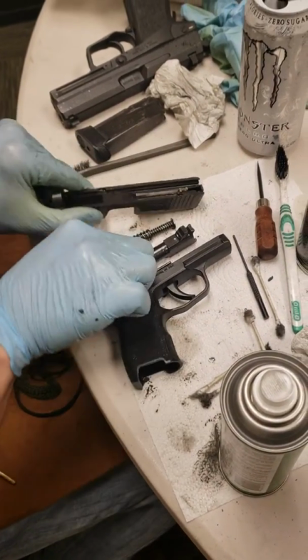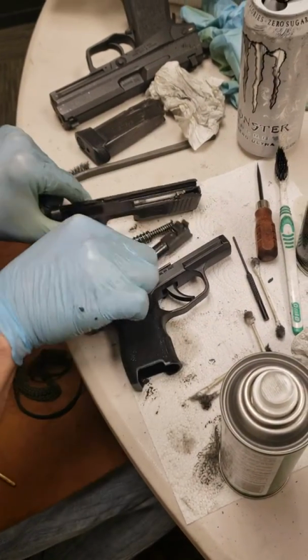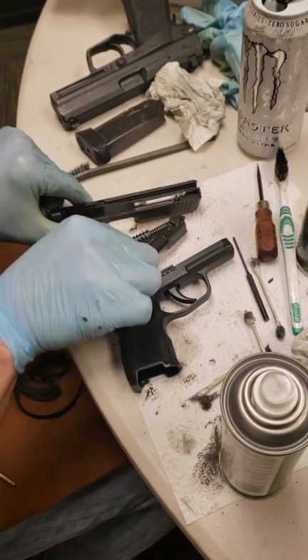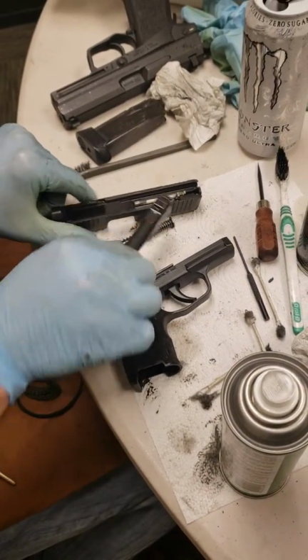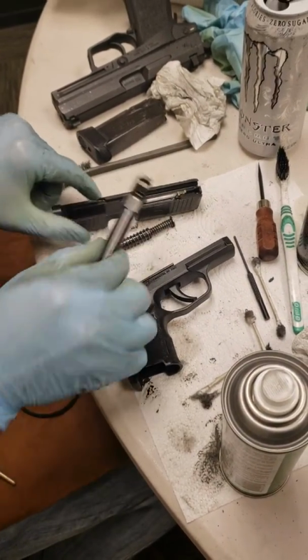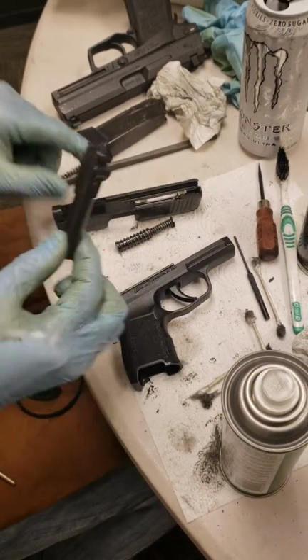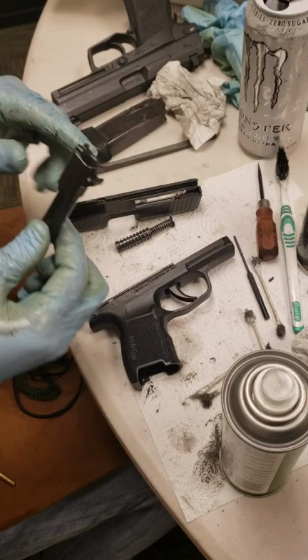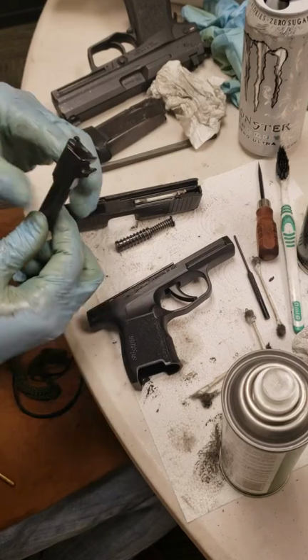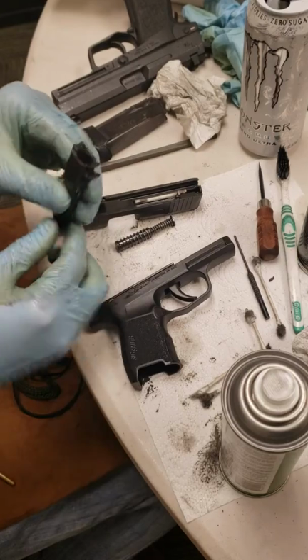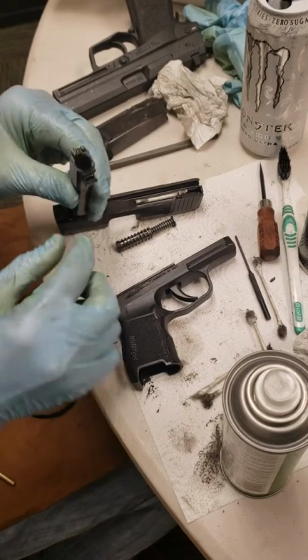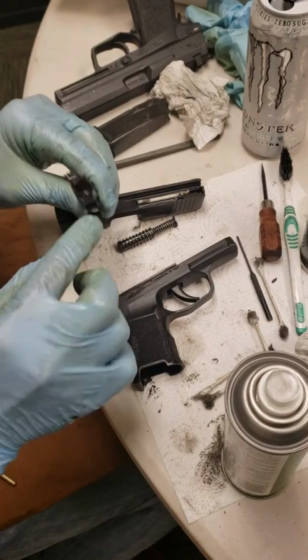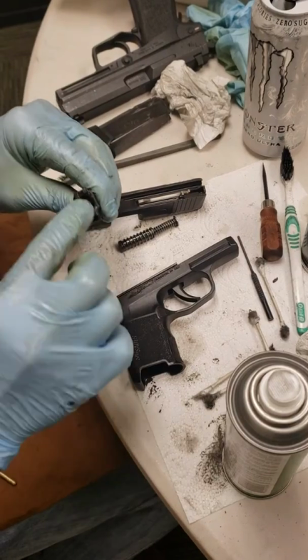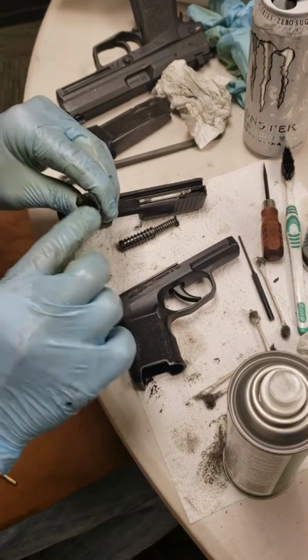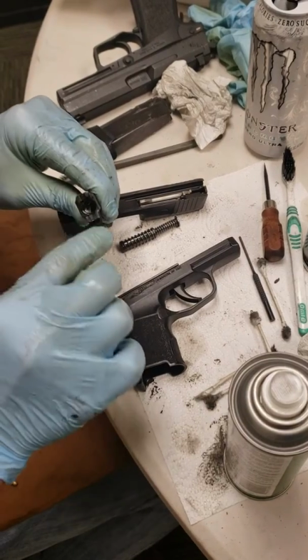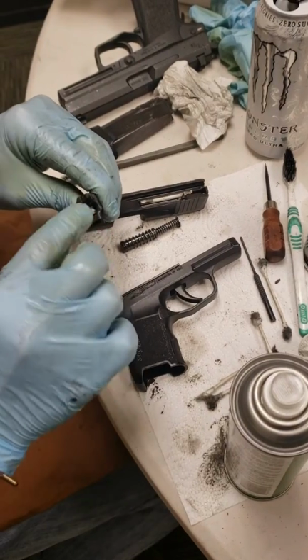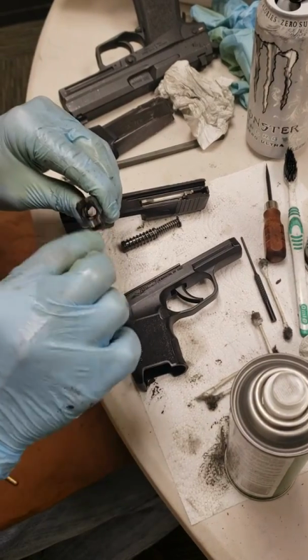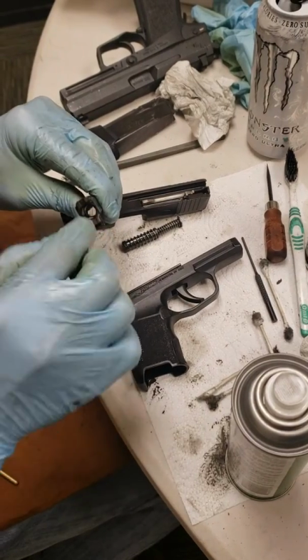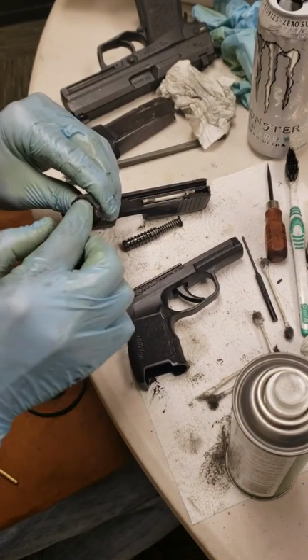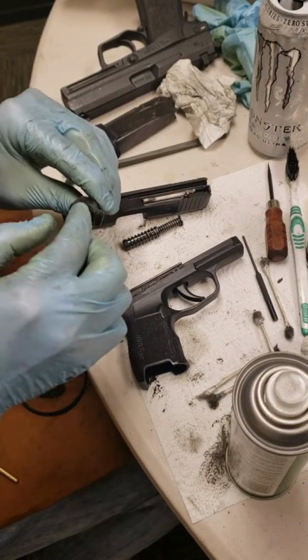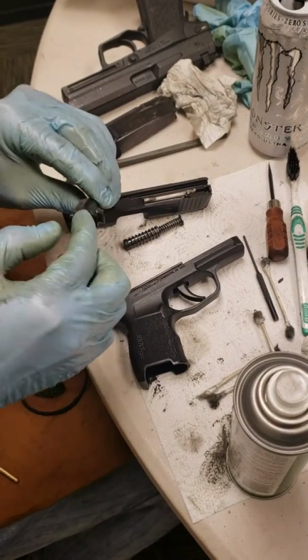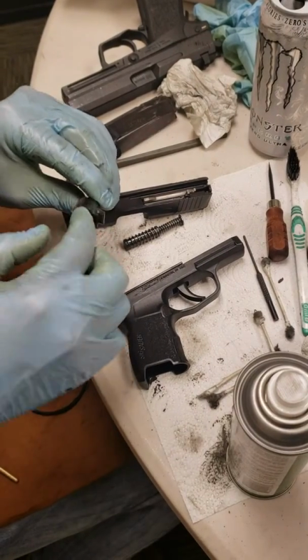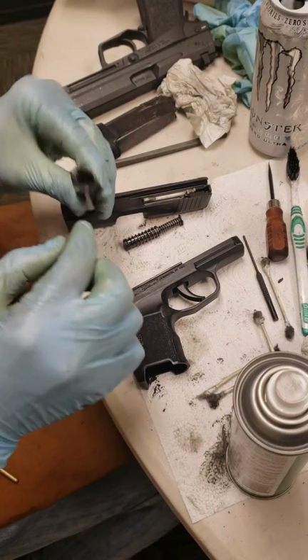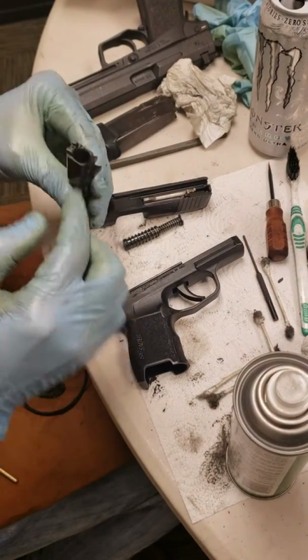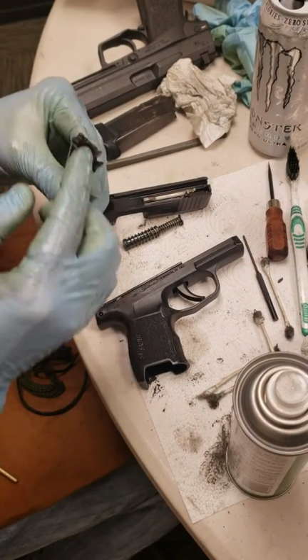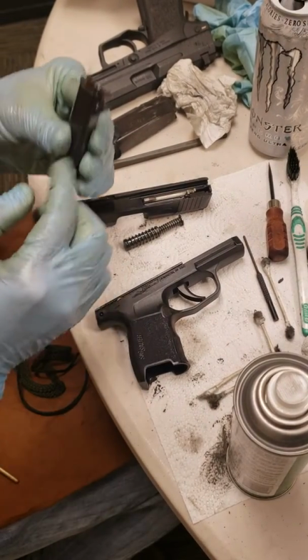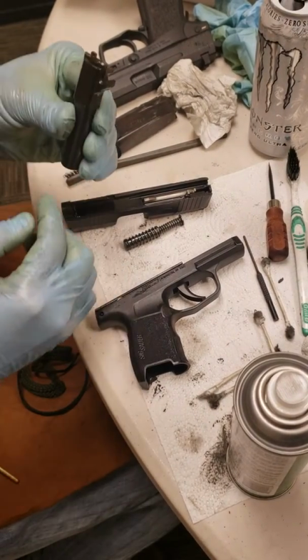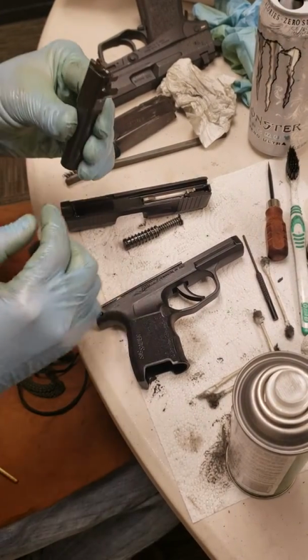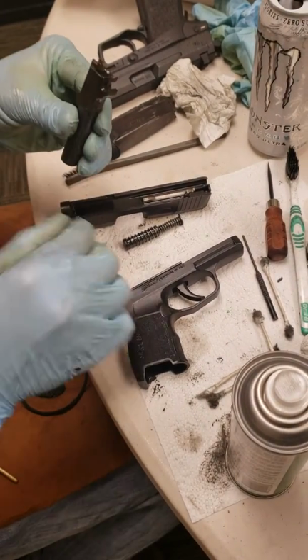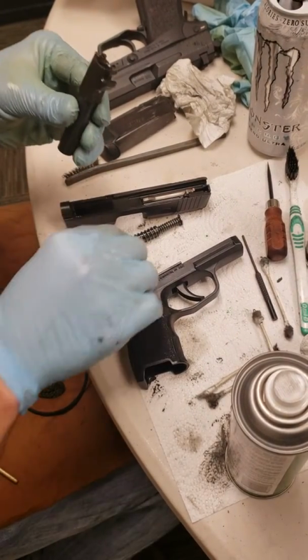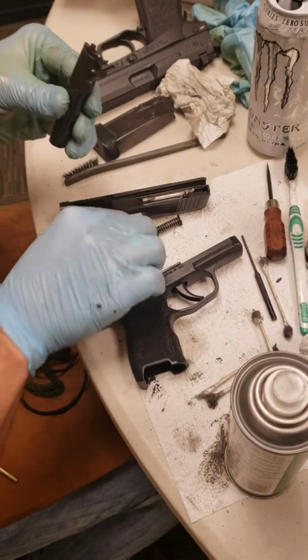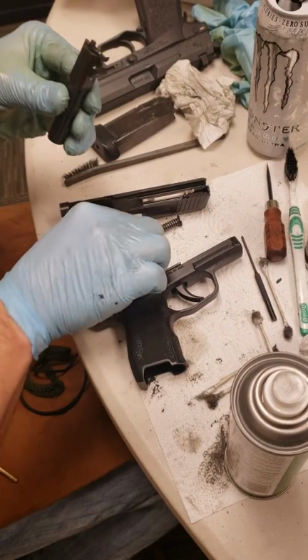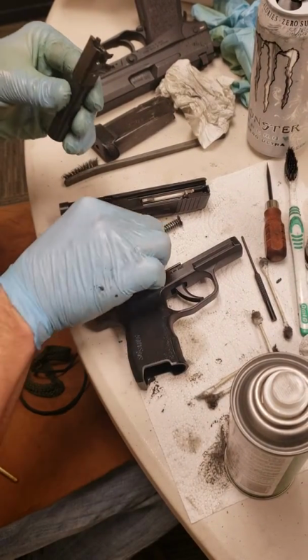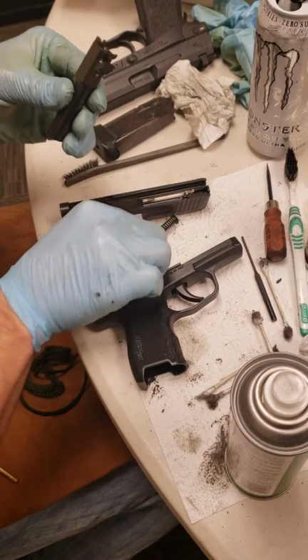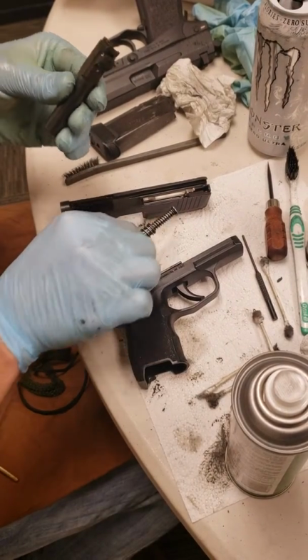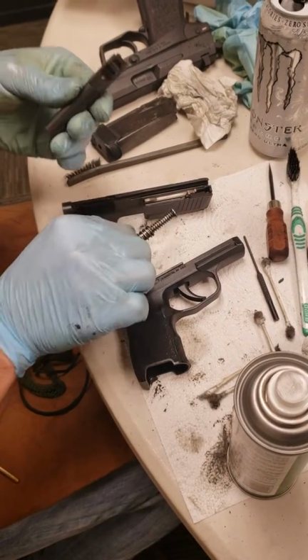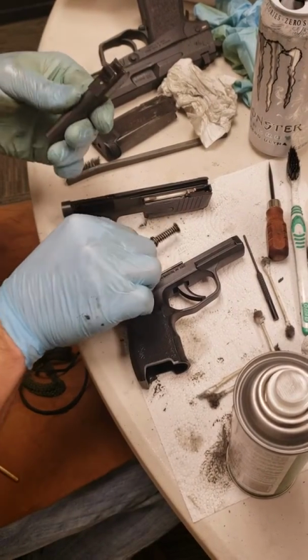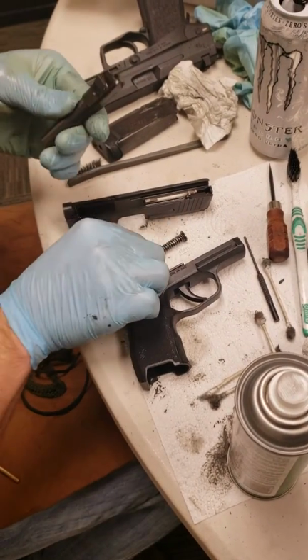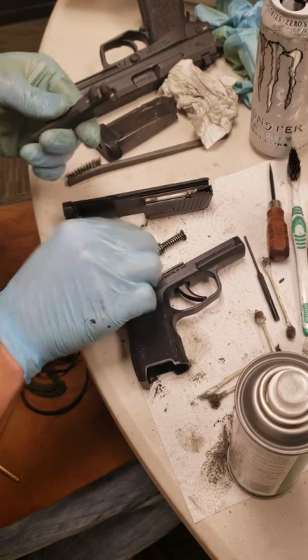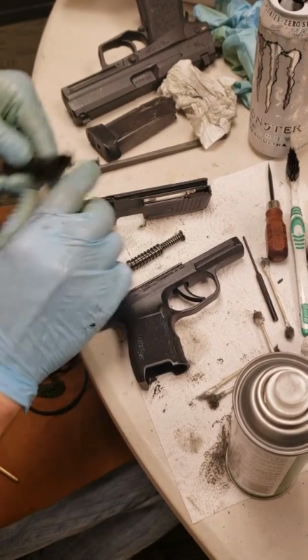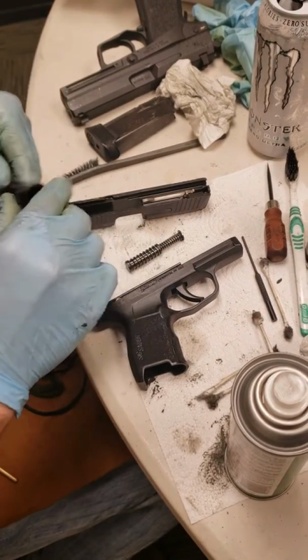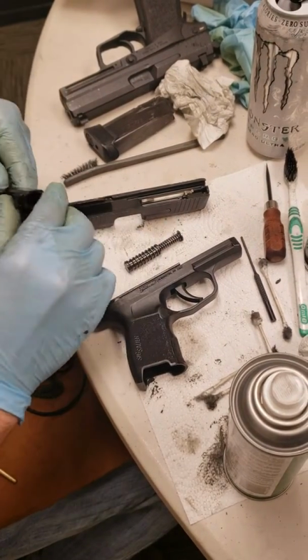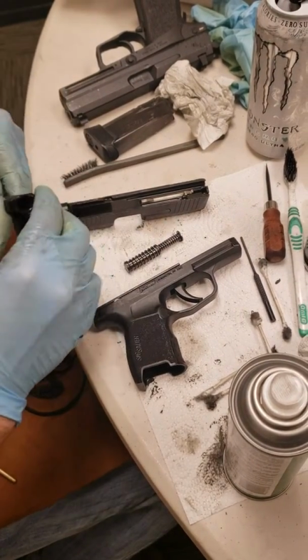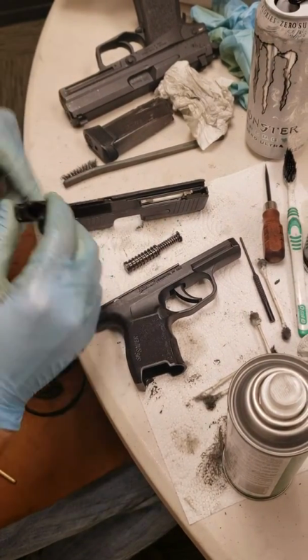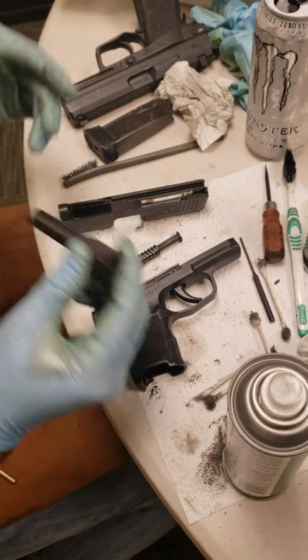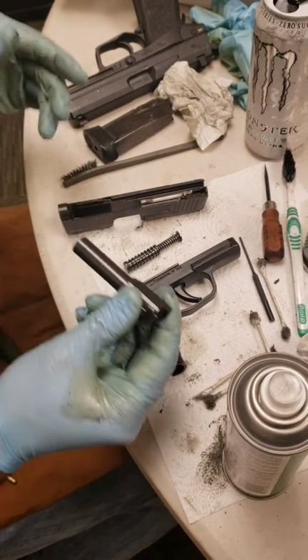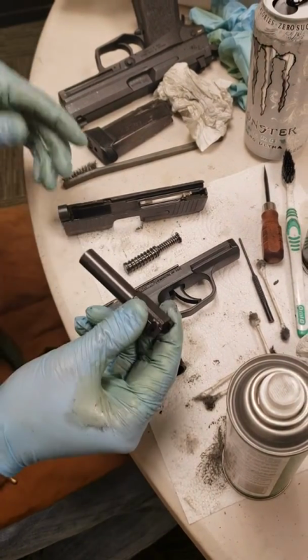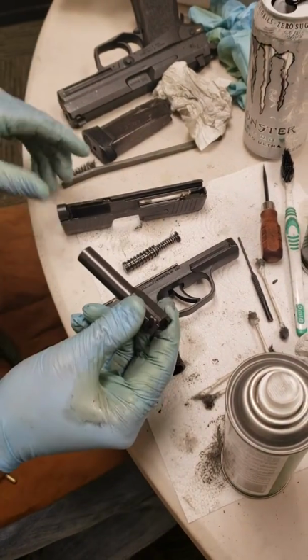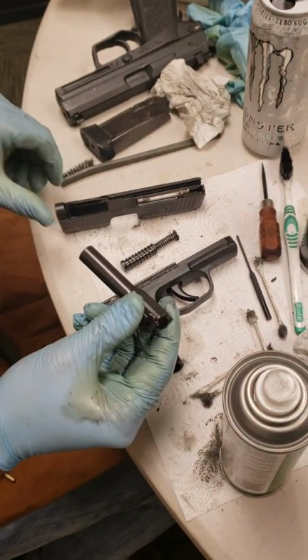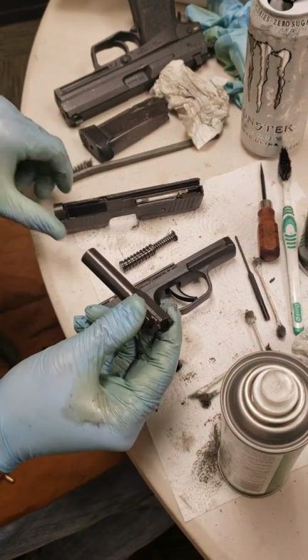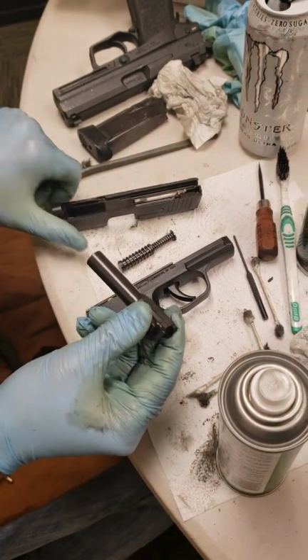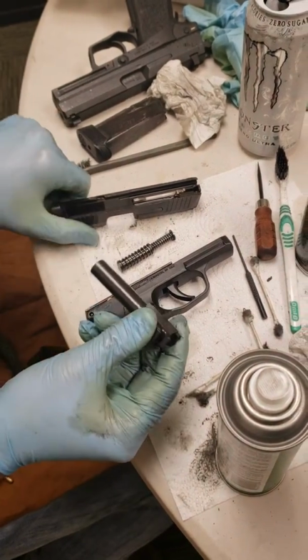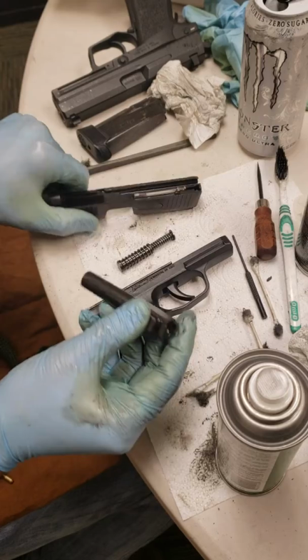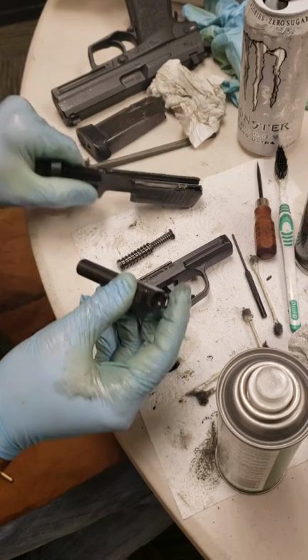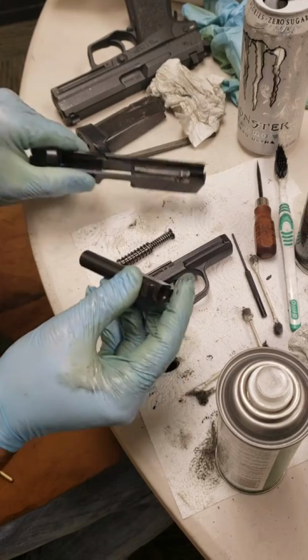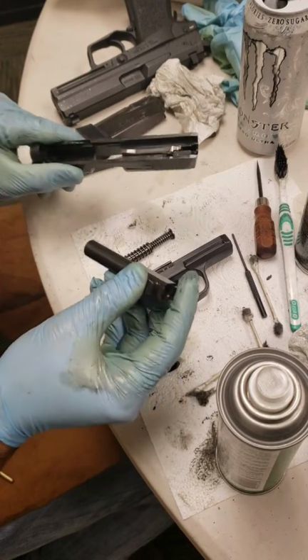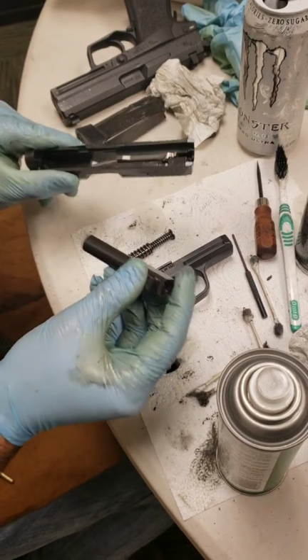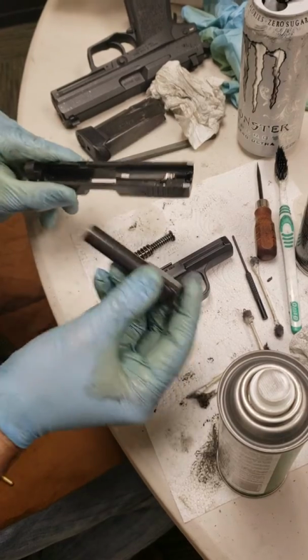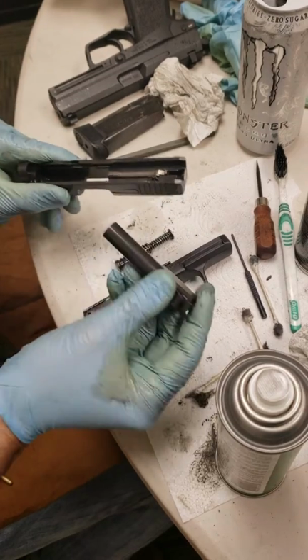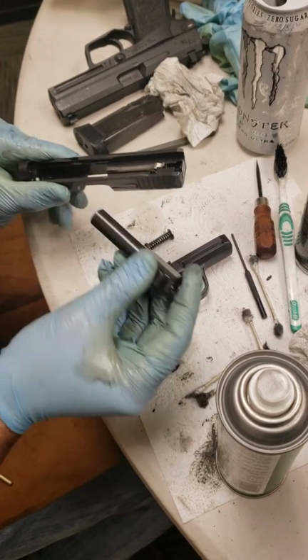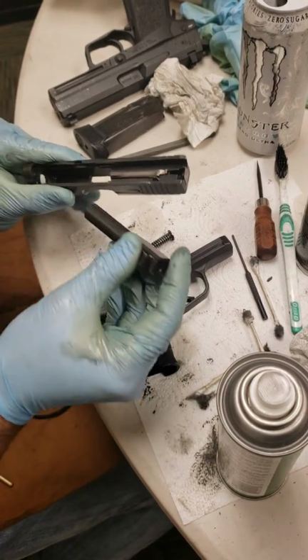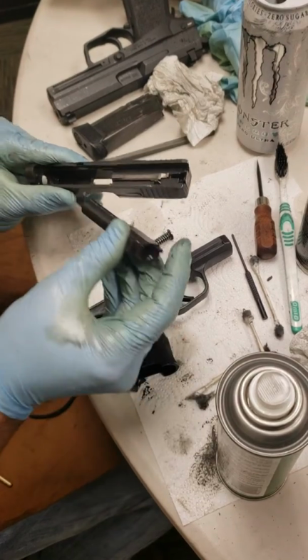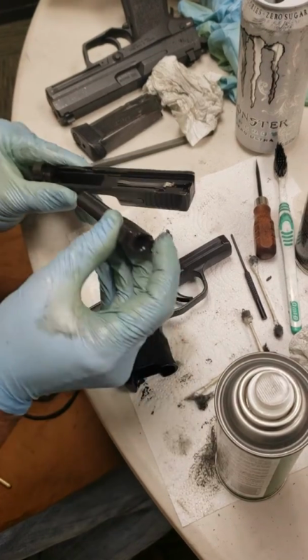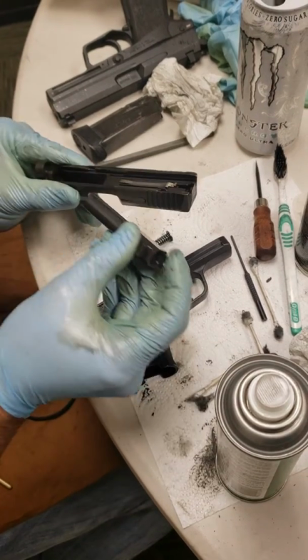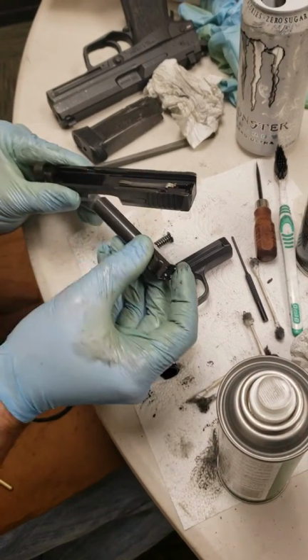And of course, cleaning out the feed ramps and chamber and the bore on your barrel. To reassemble this pistol,